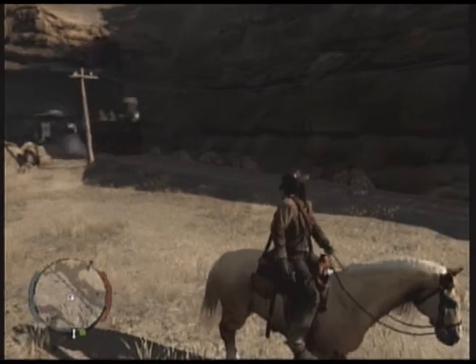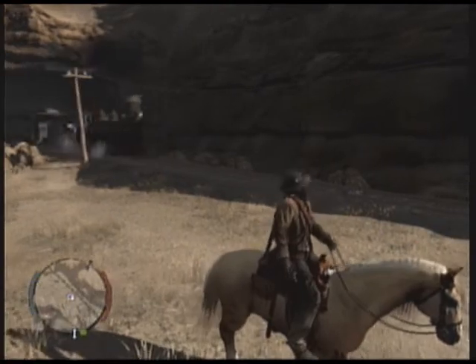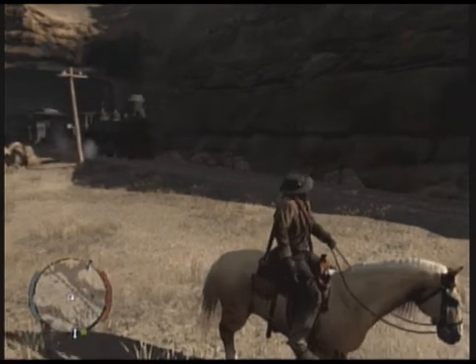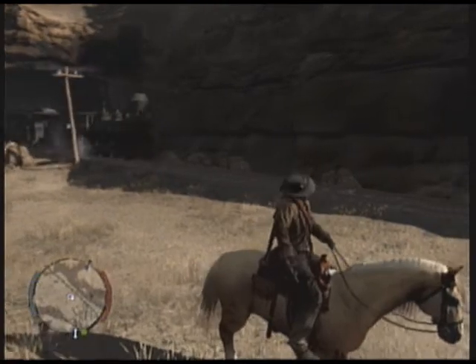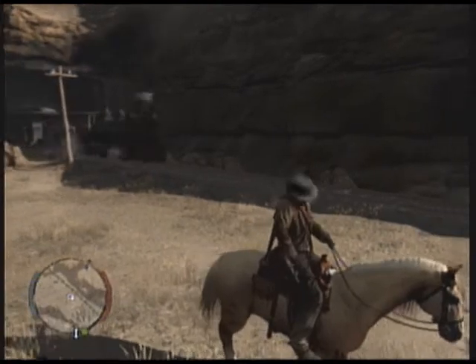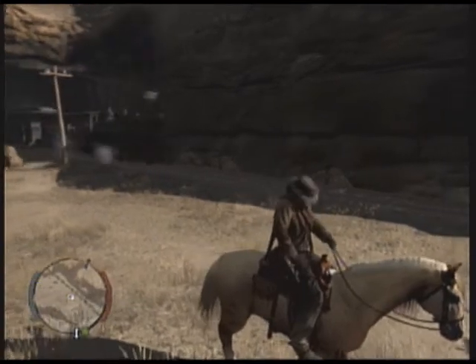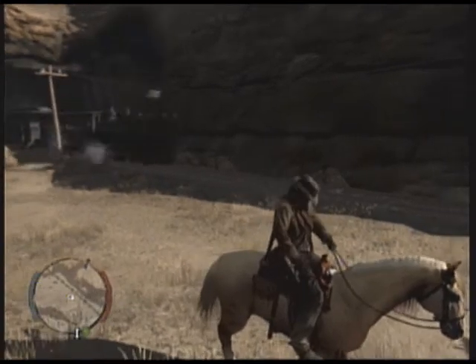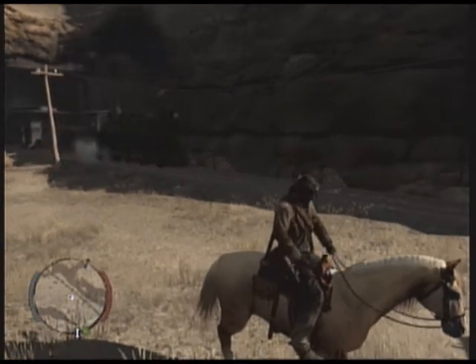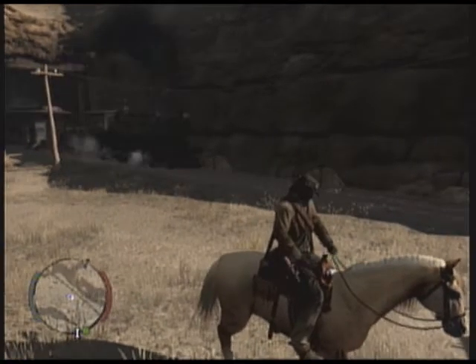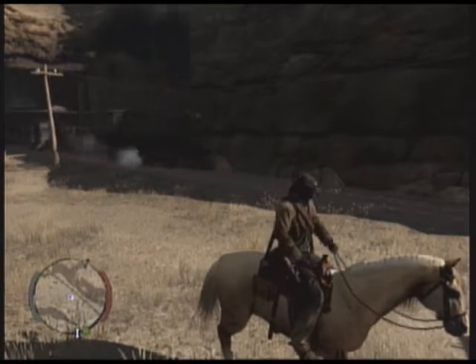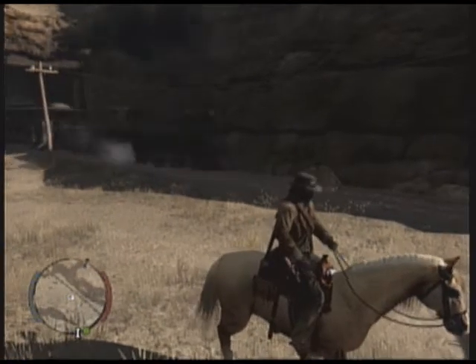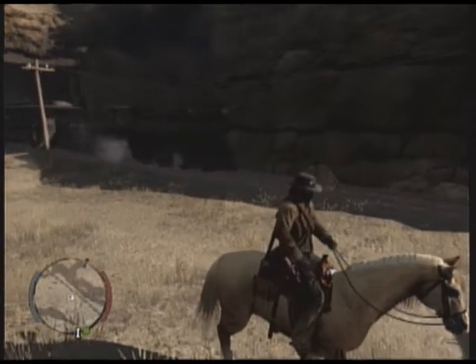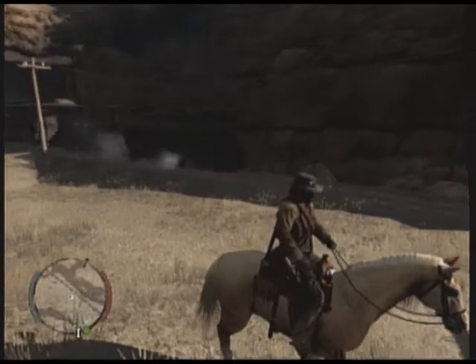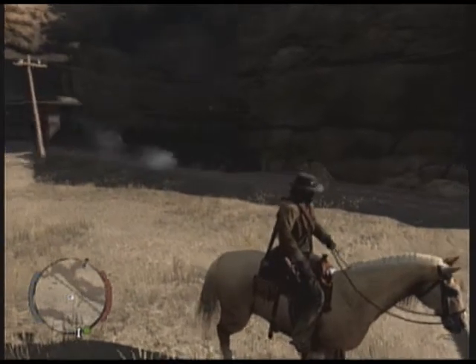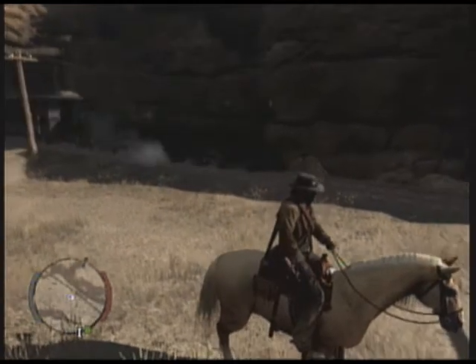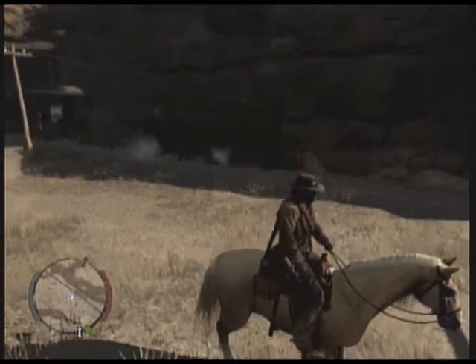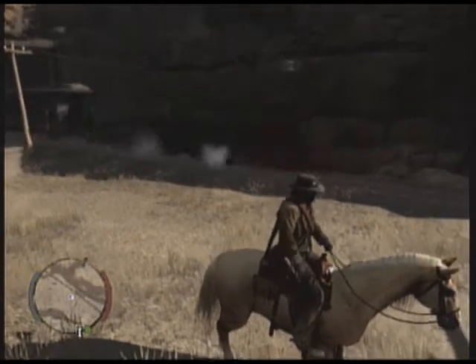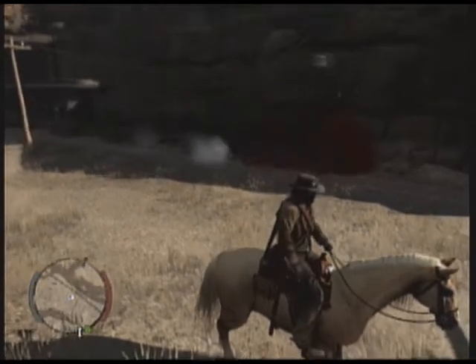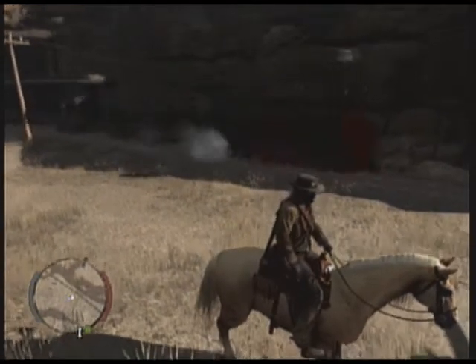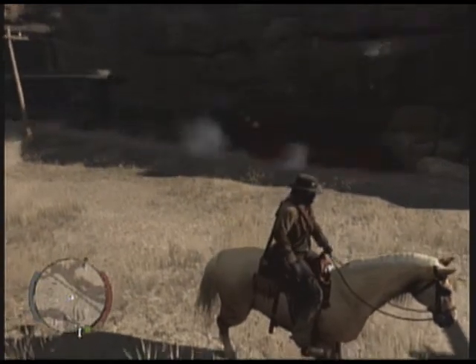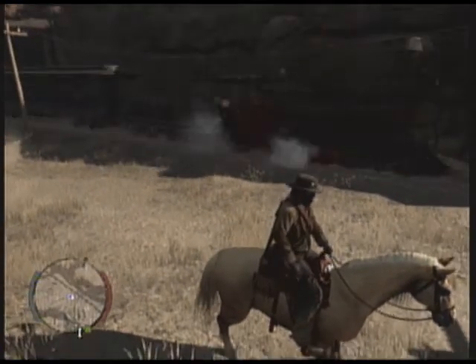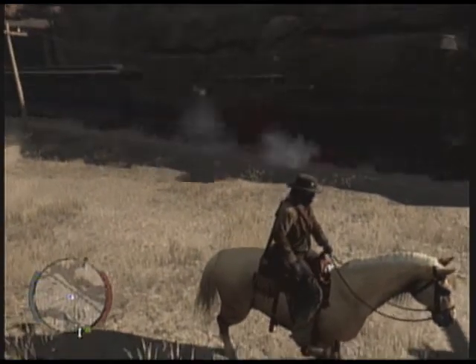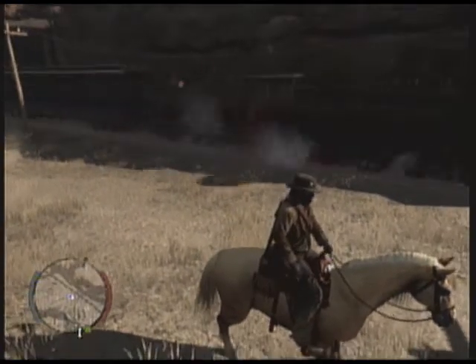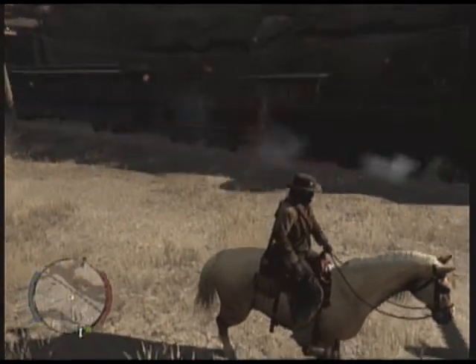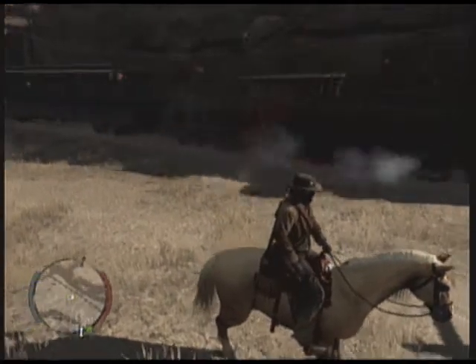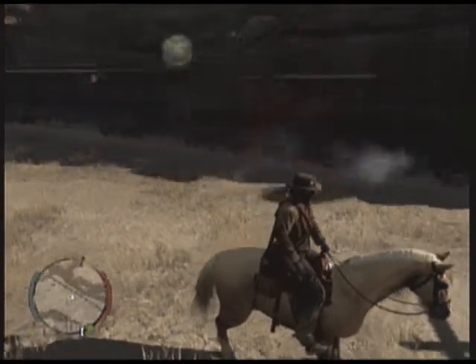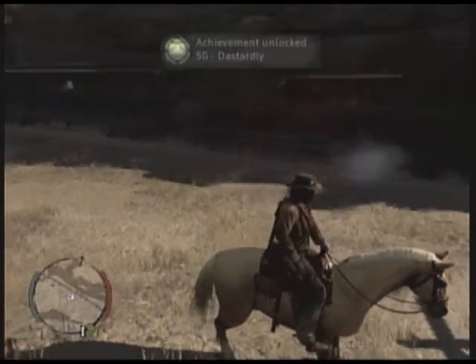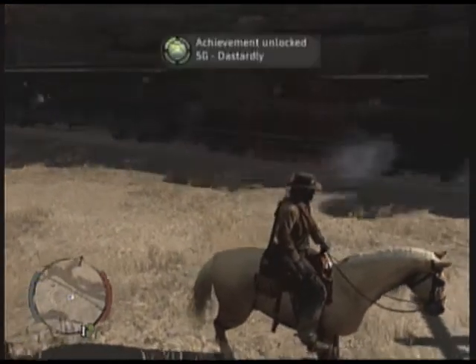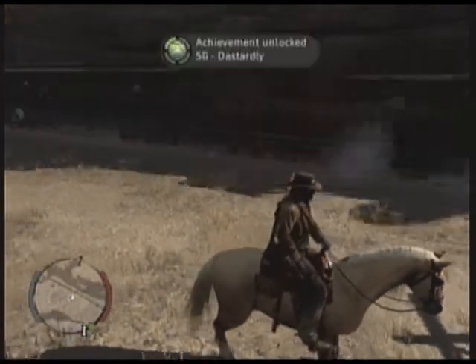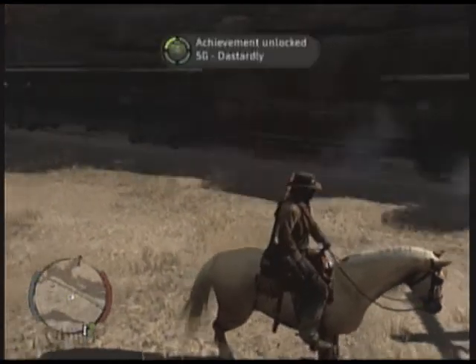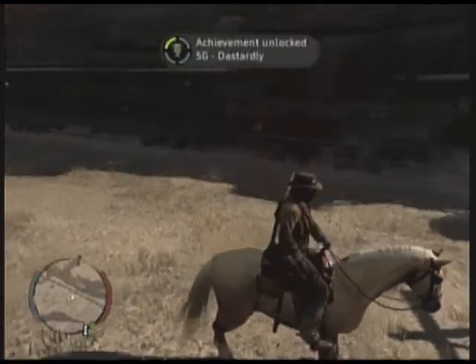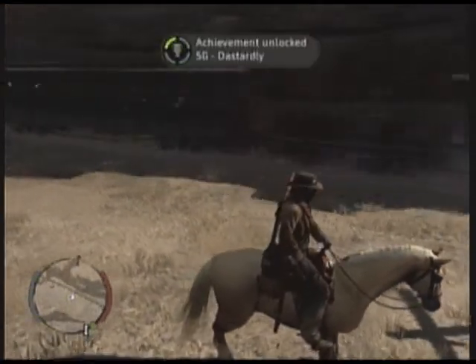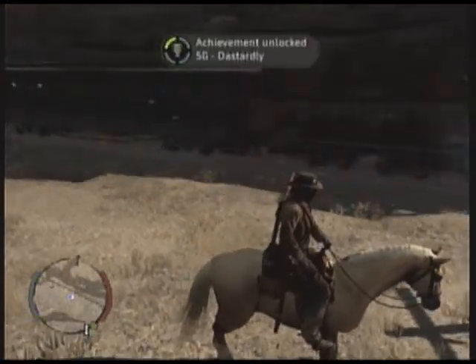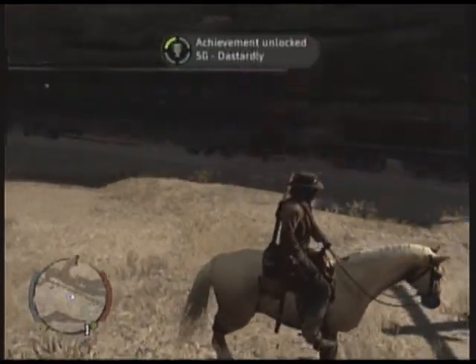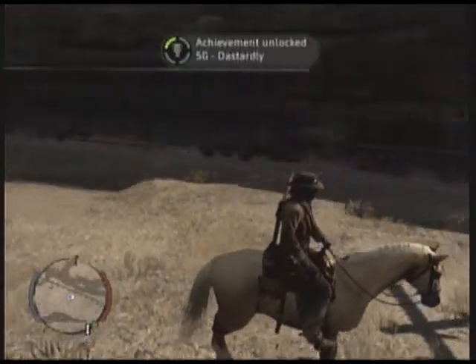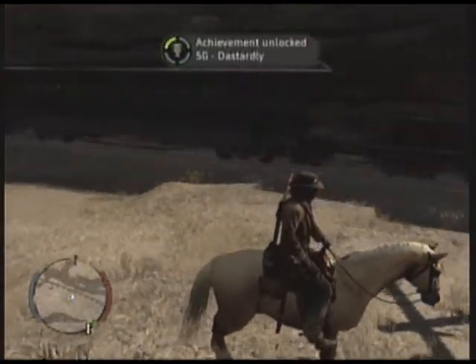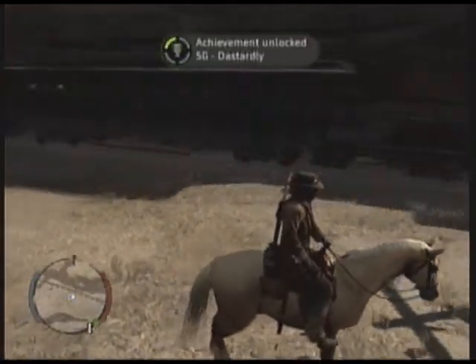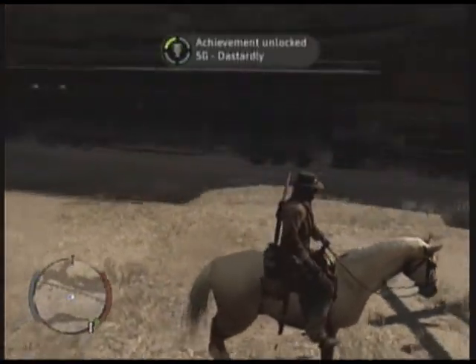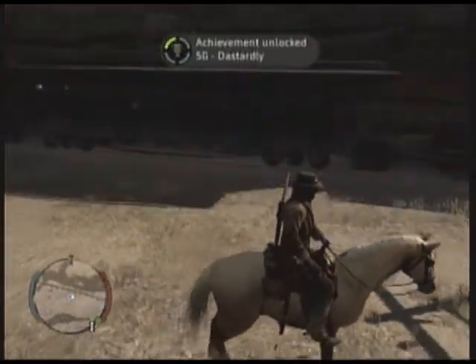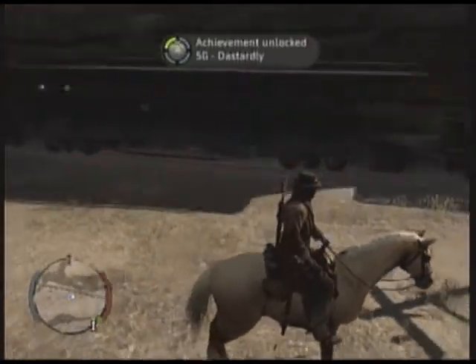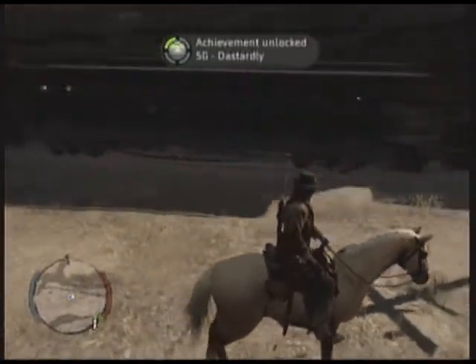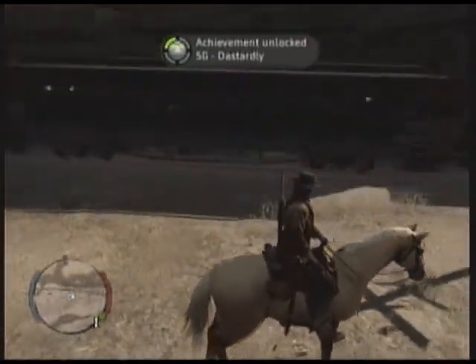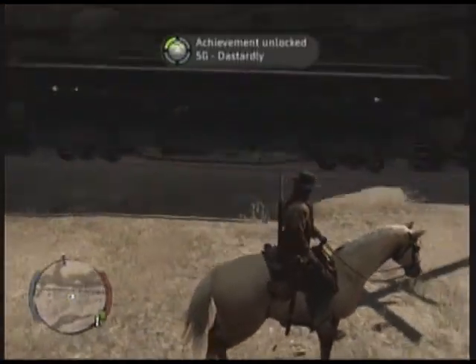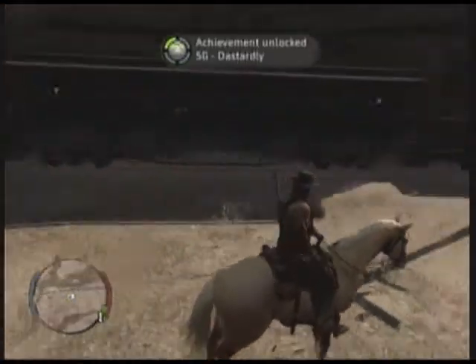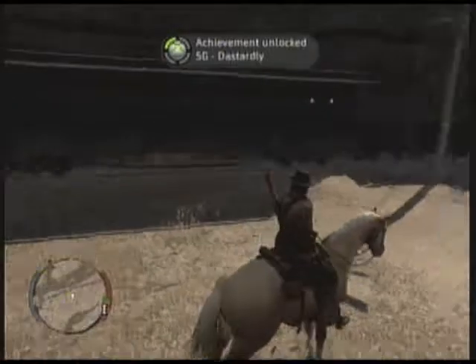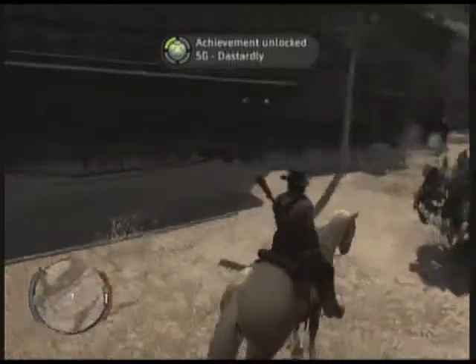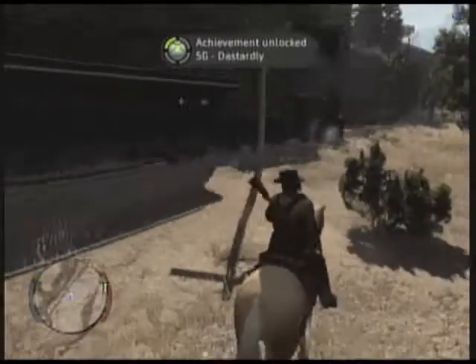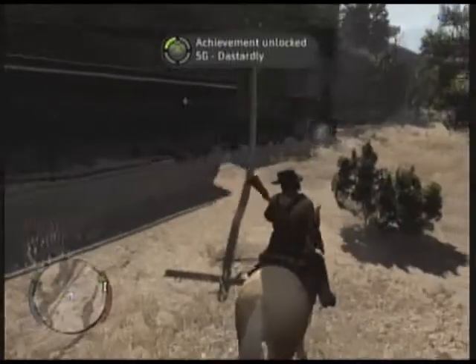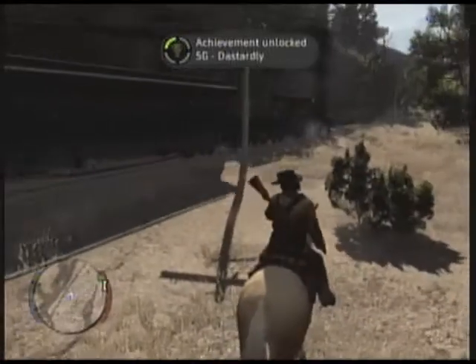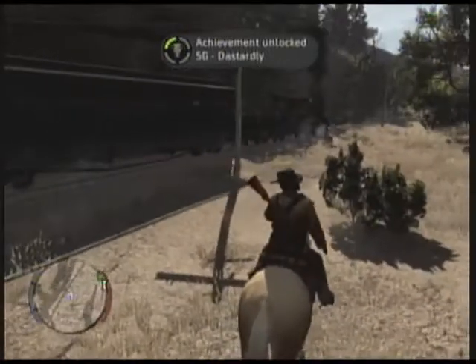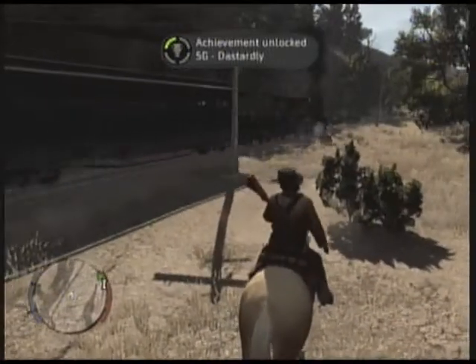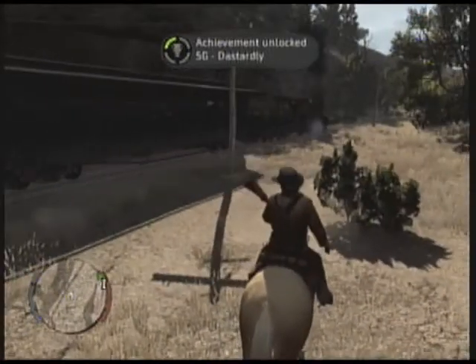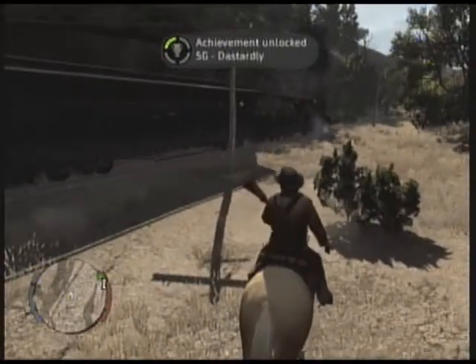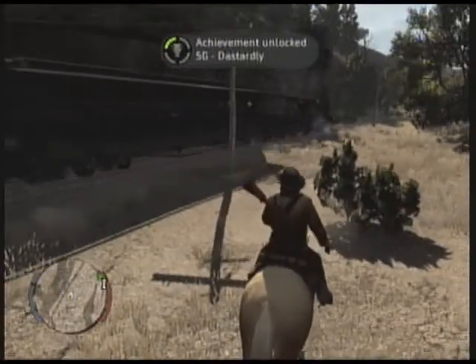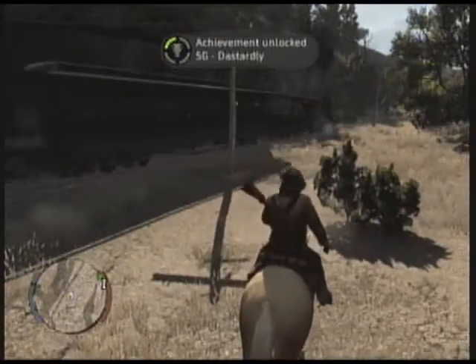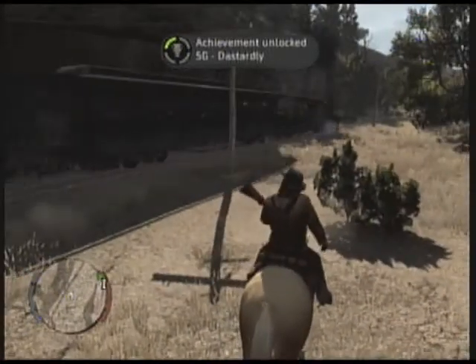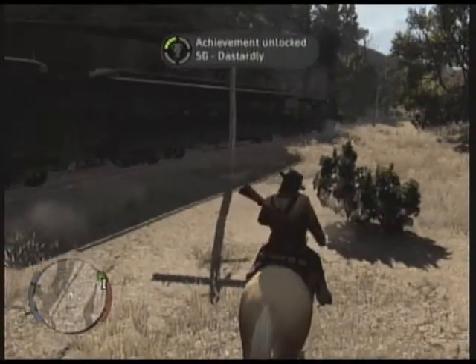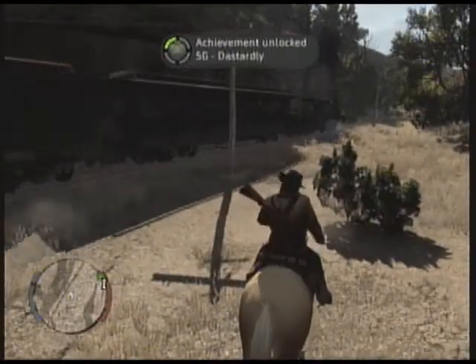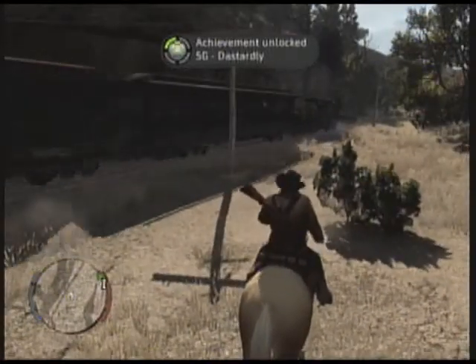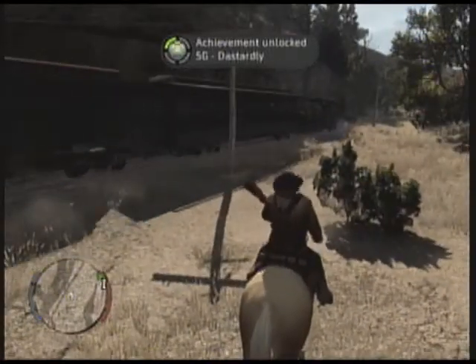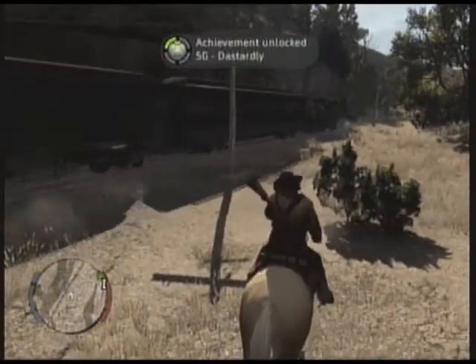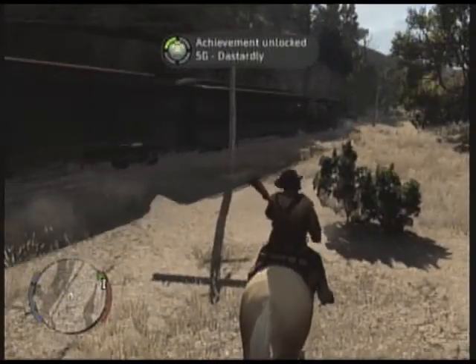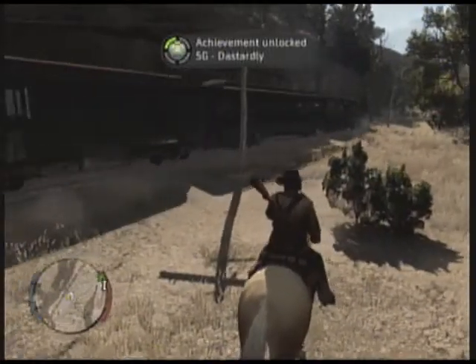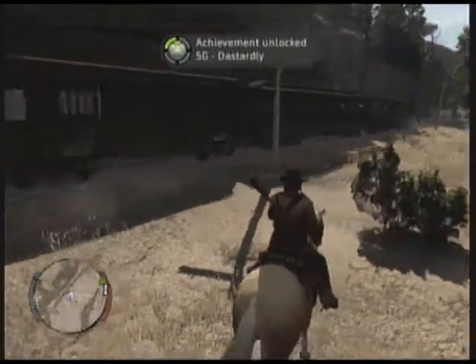Here it comes. The anticipation is killing me! And there we go, we got the achievement.